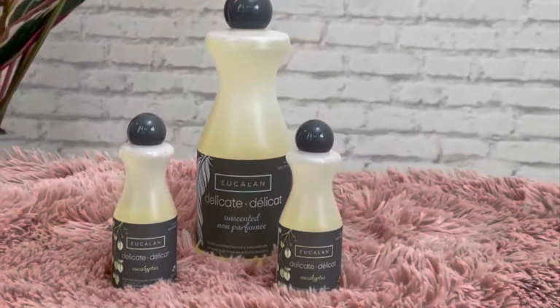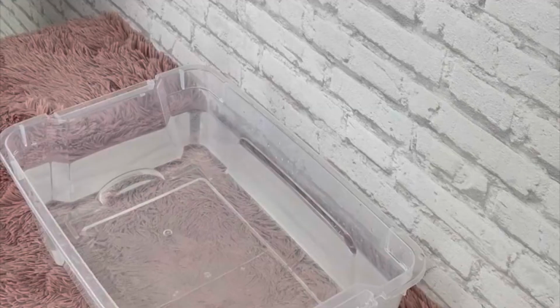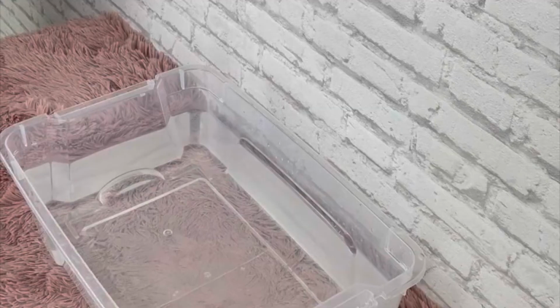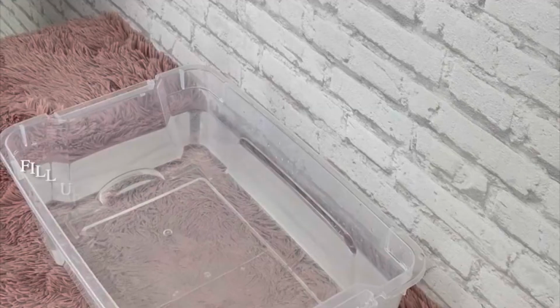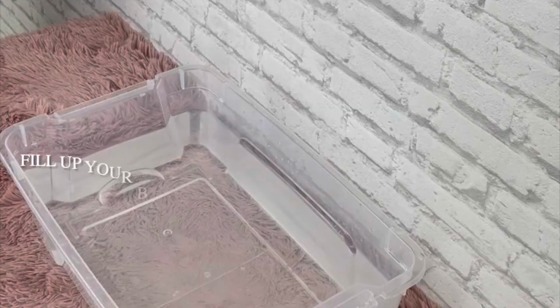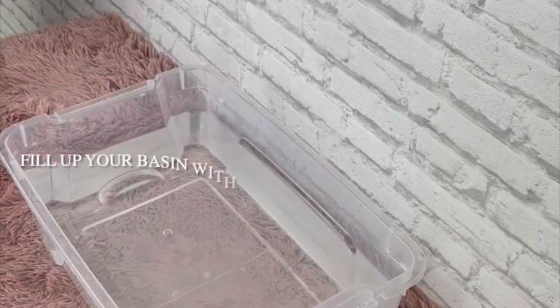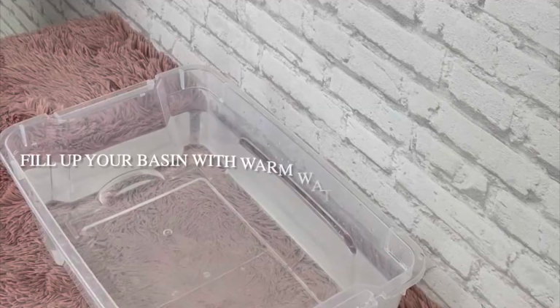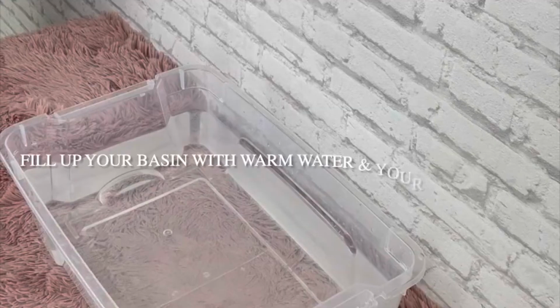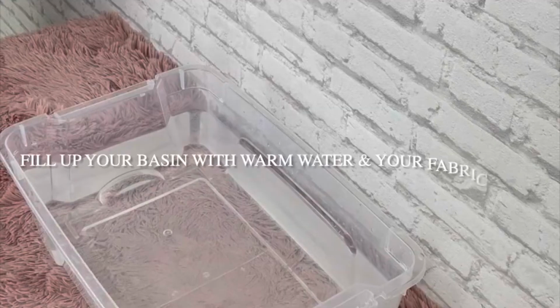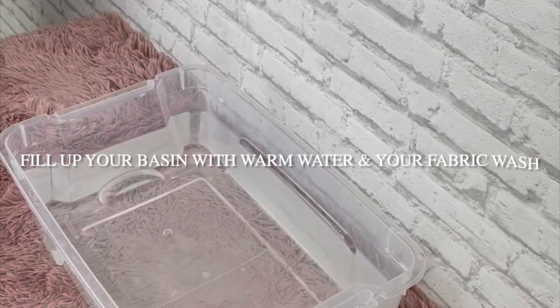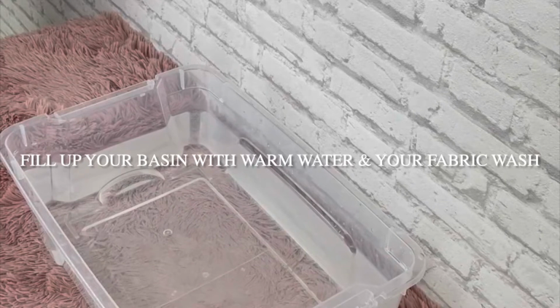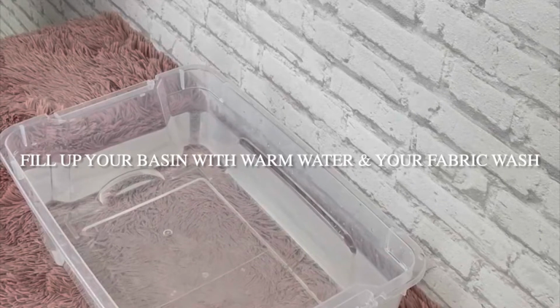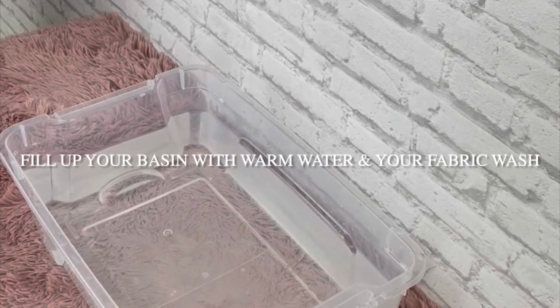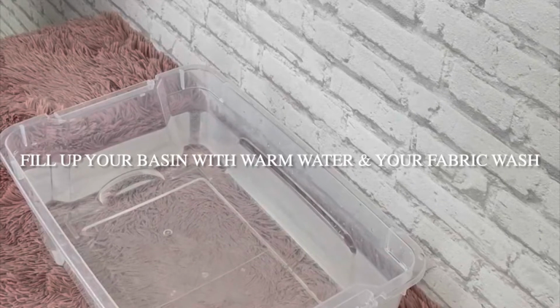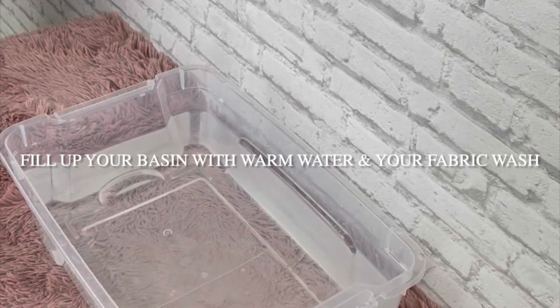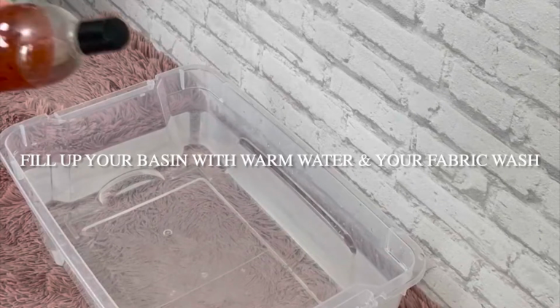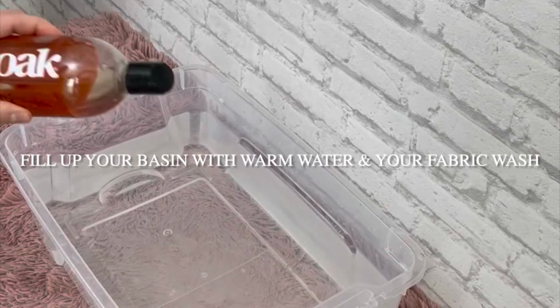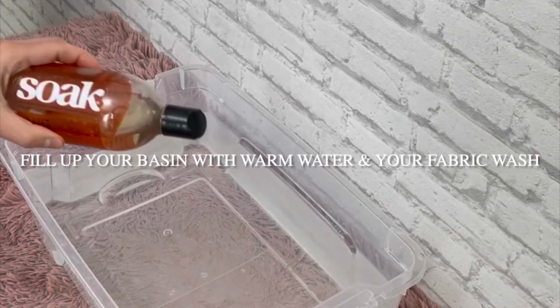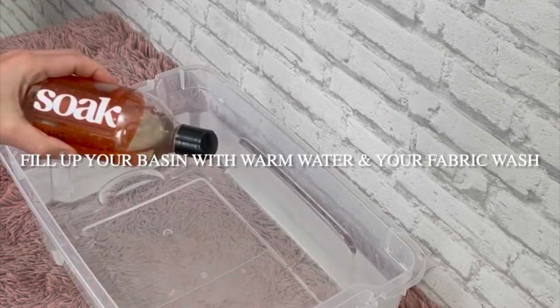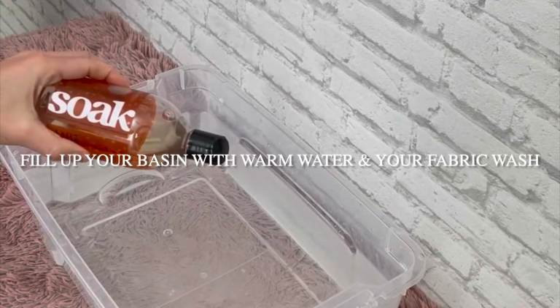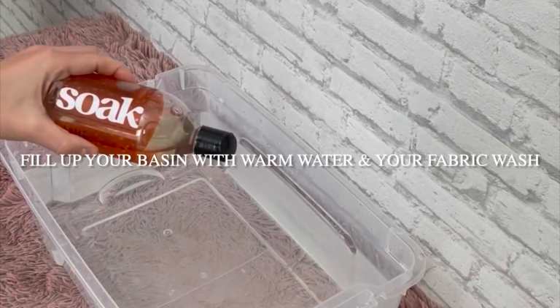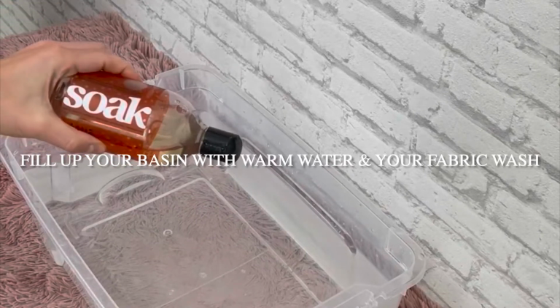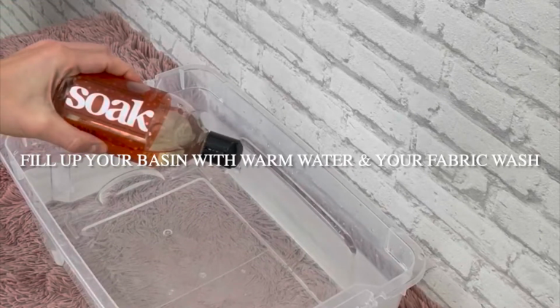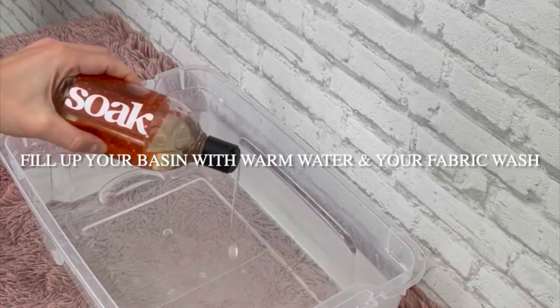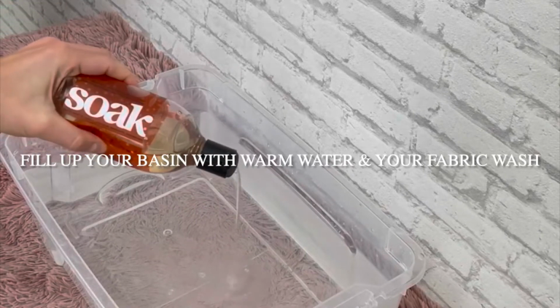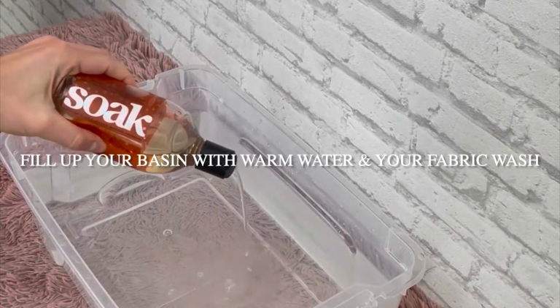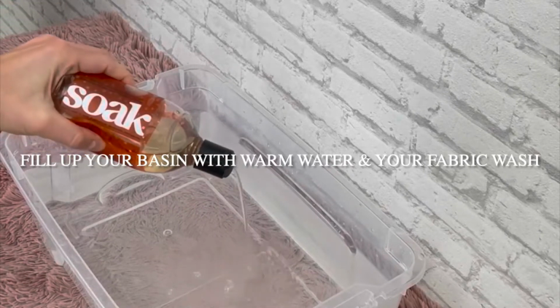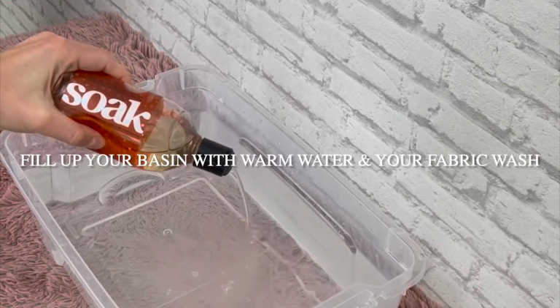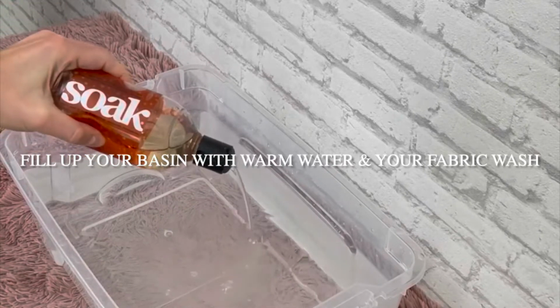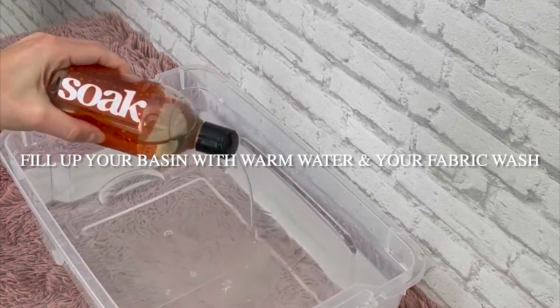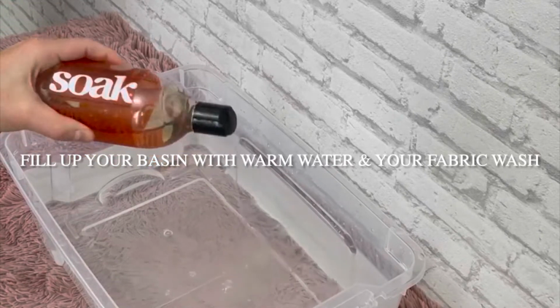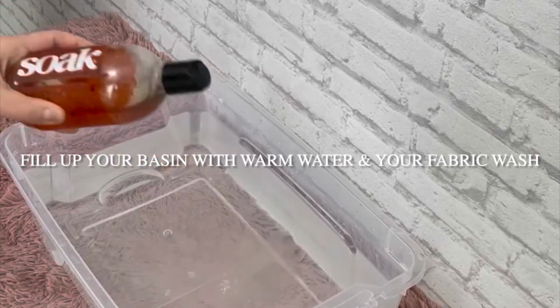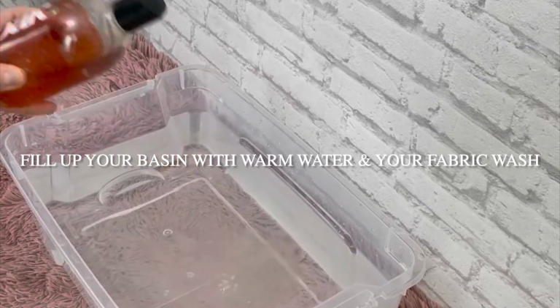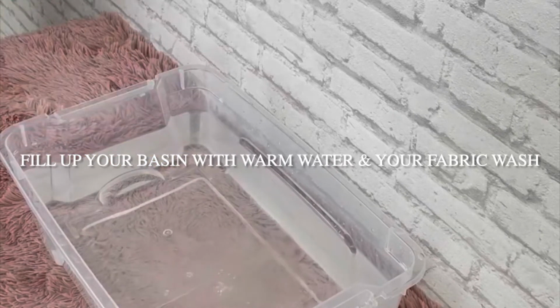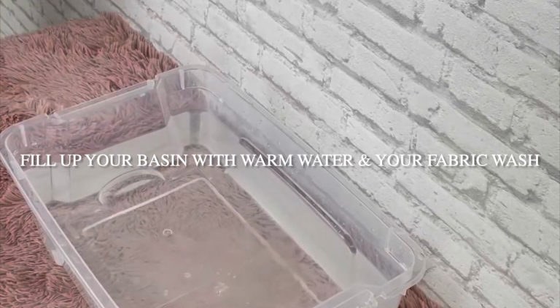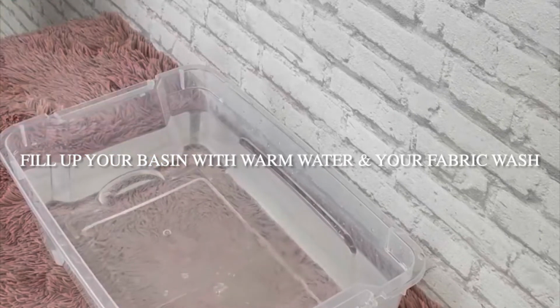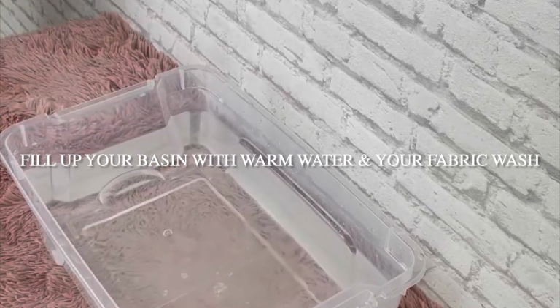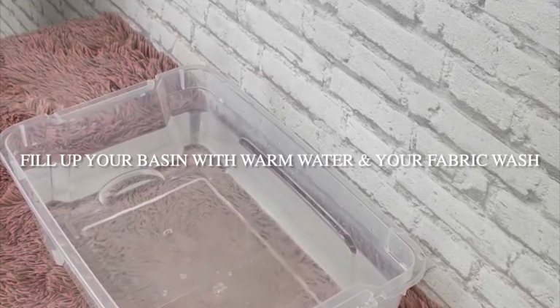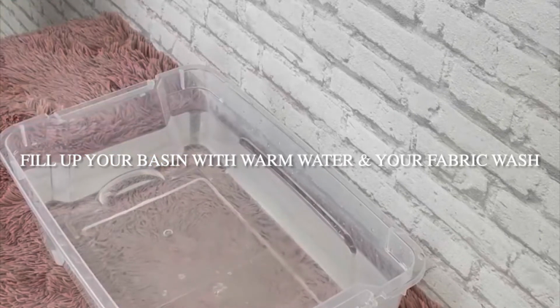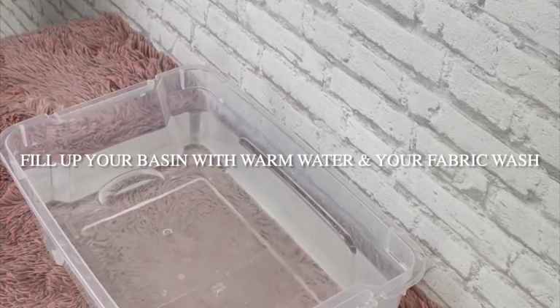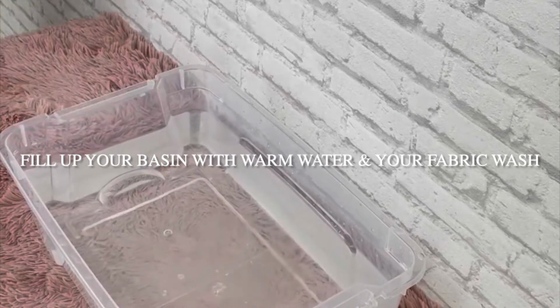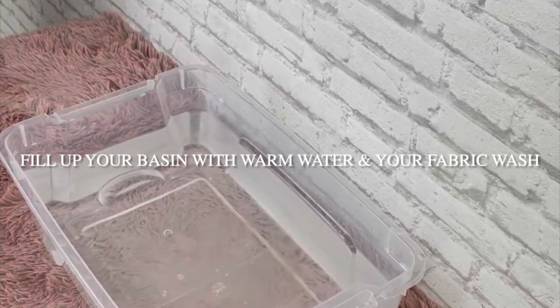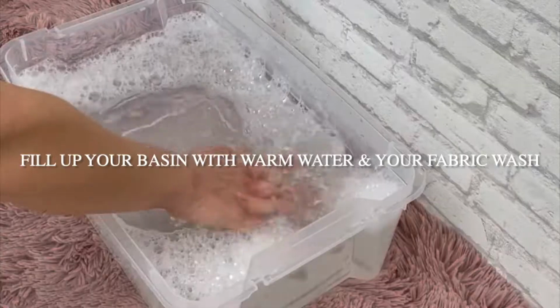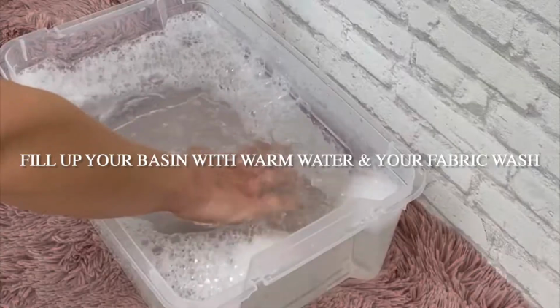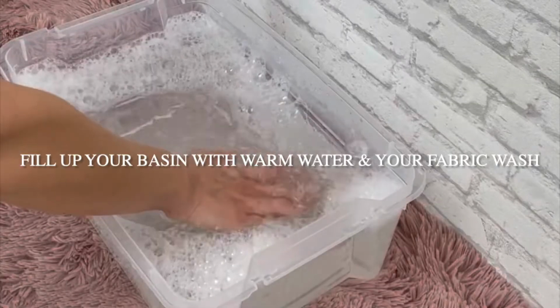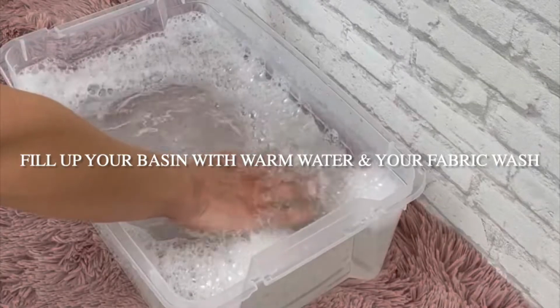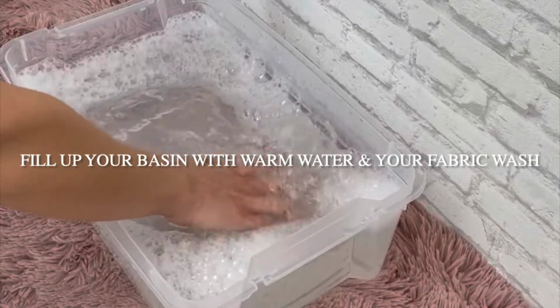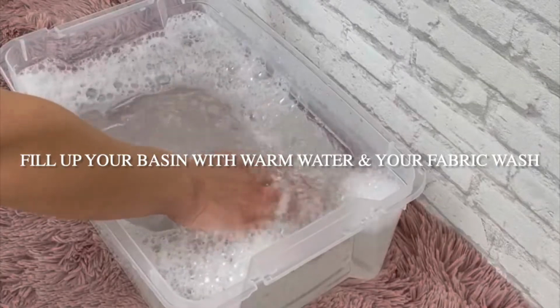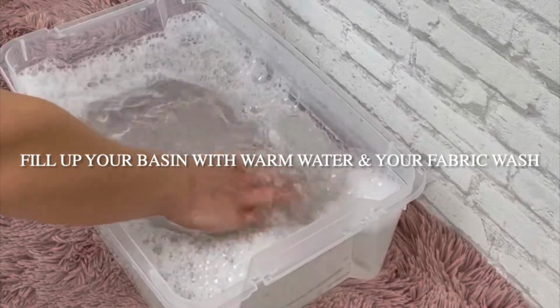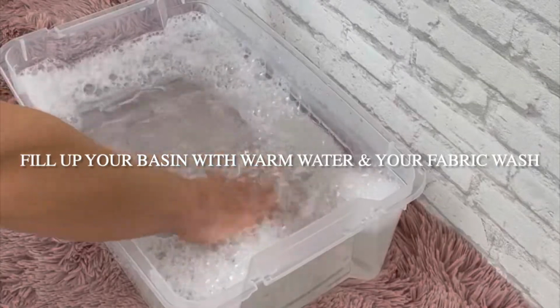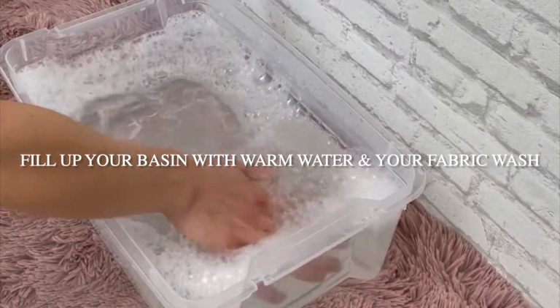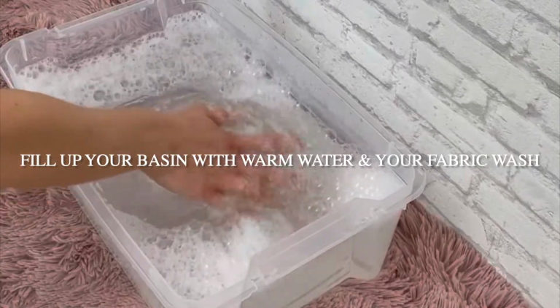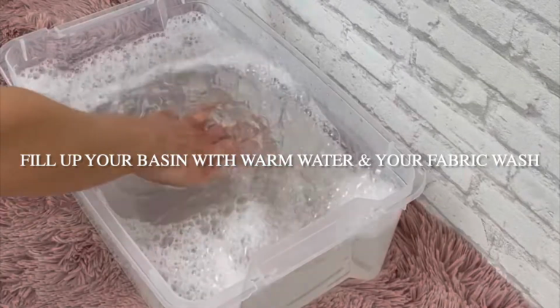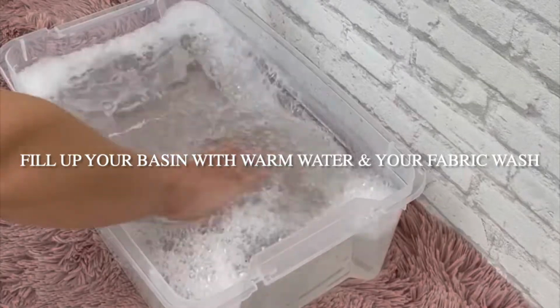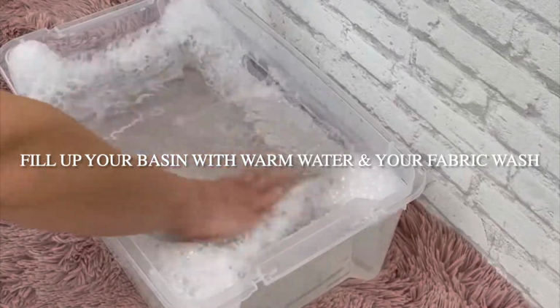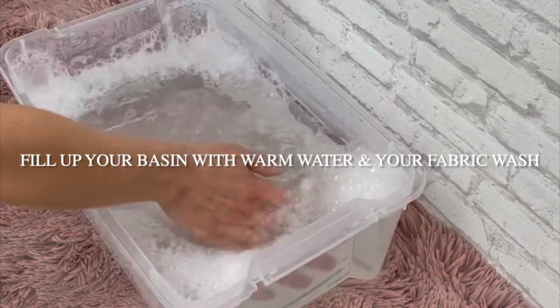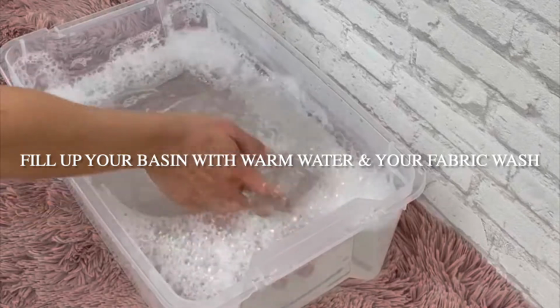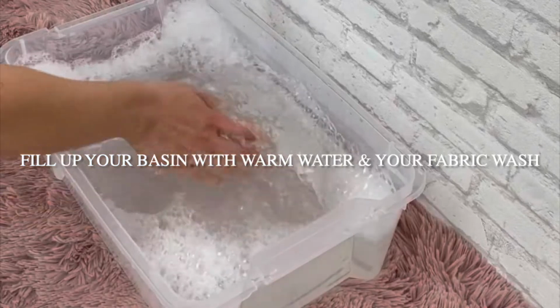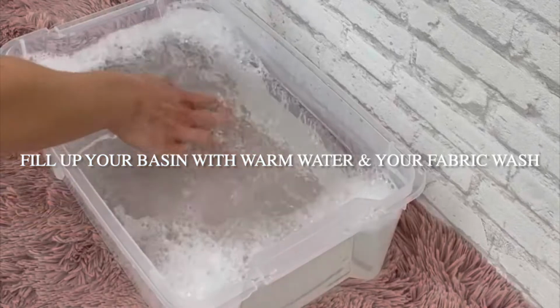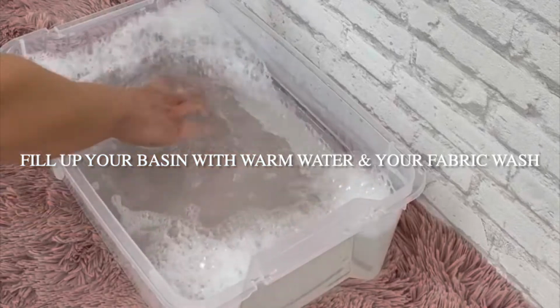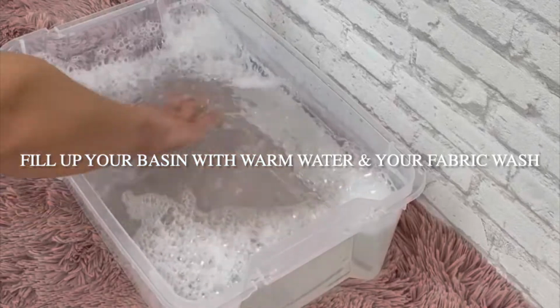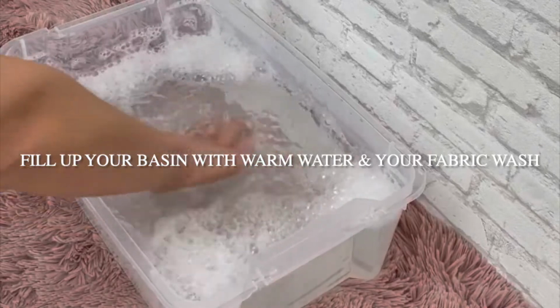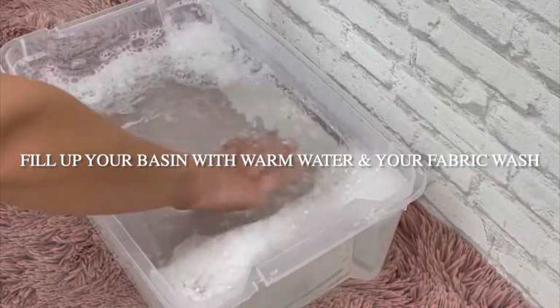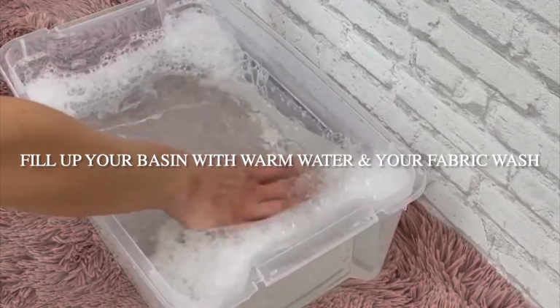Once you have selected your wash, you're going to fill a tub full of warm water and your fabric wash and mix them around to create the bubbles.